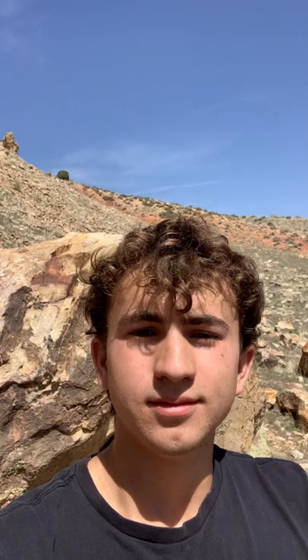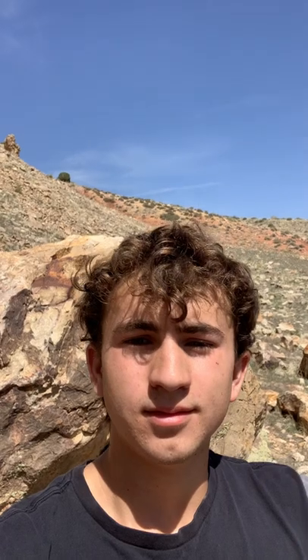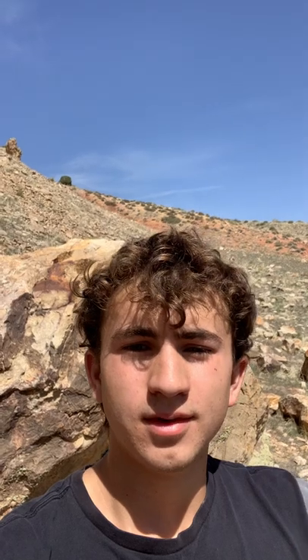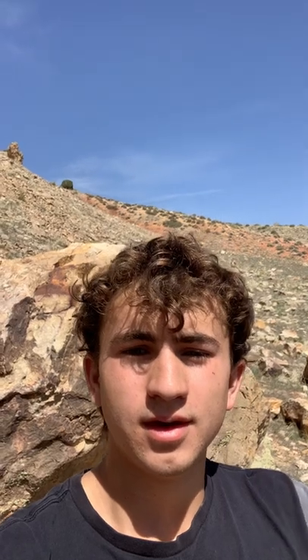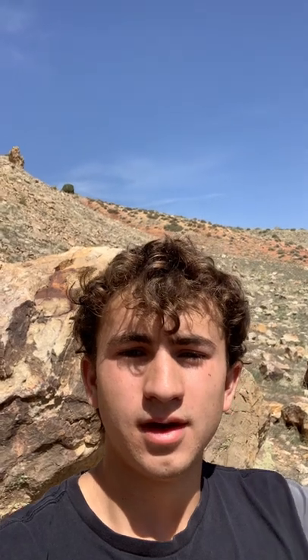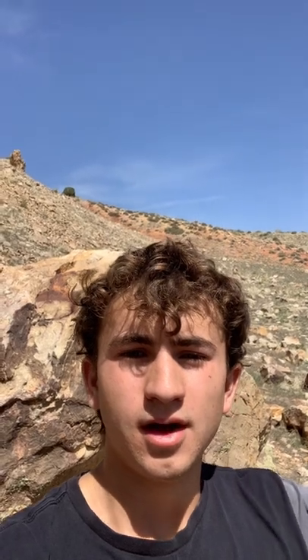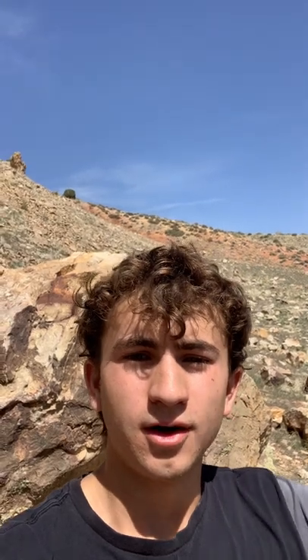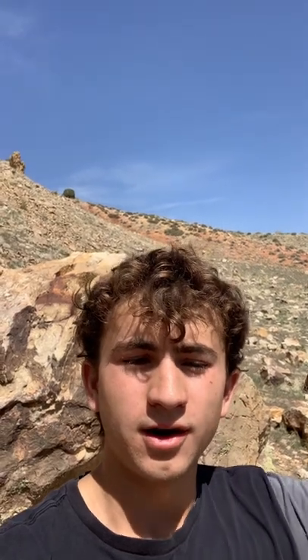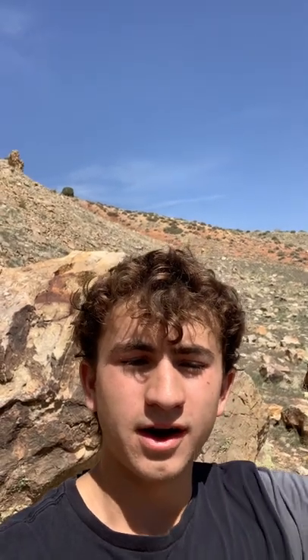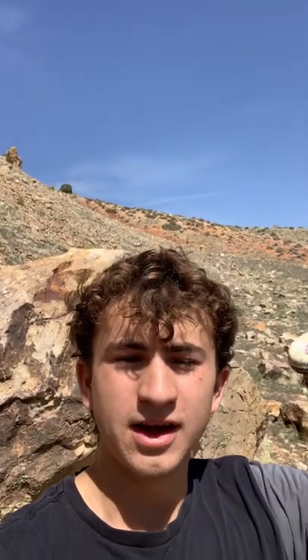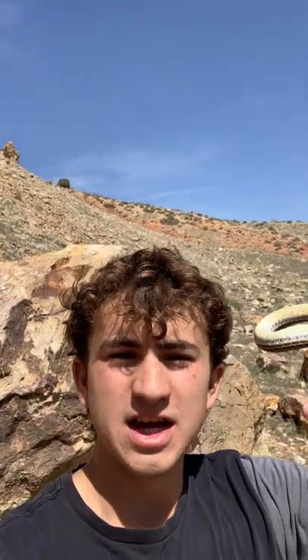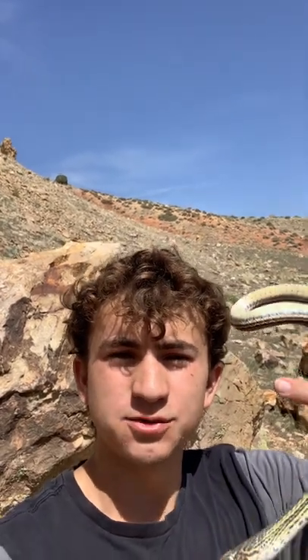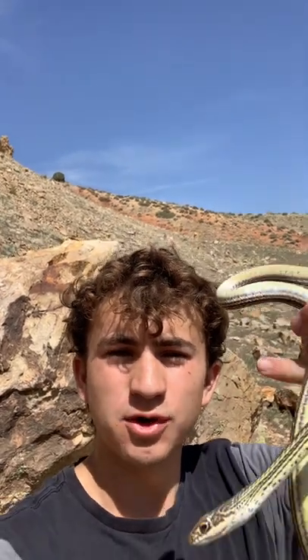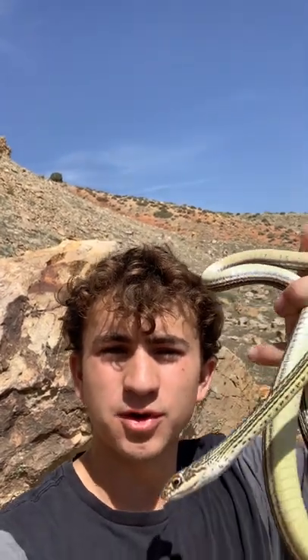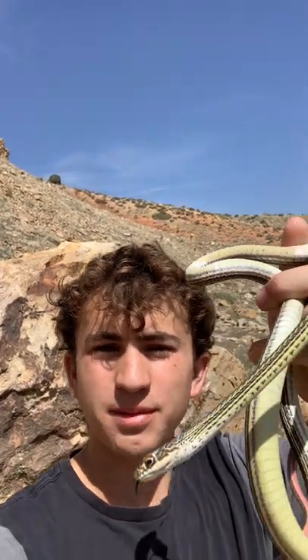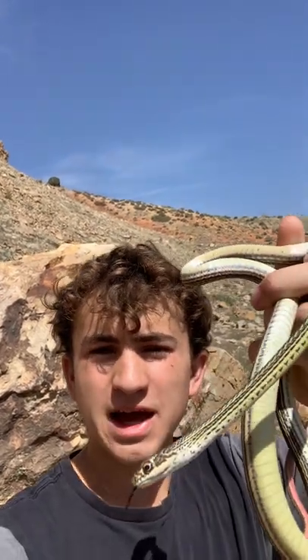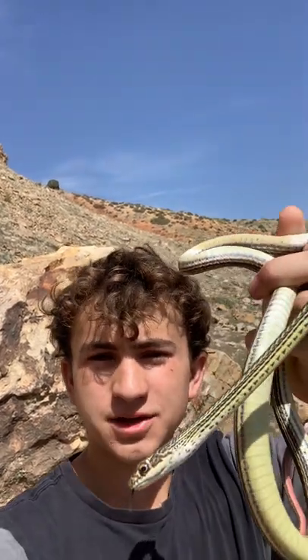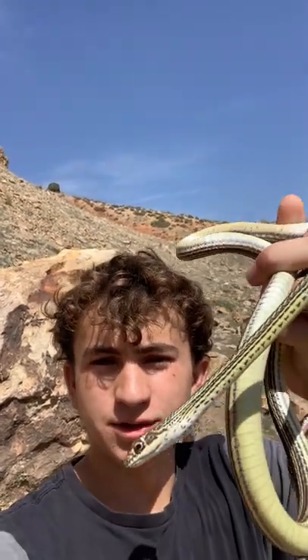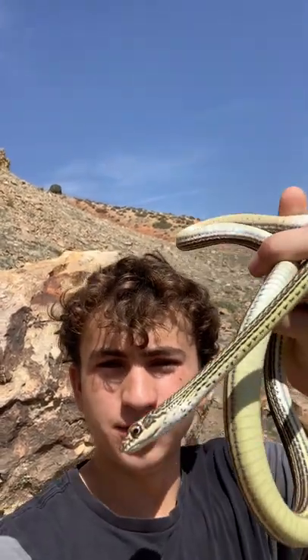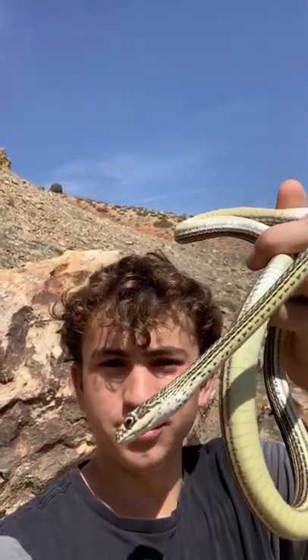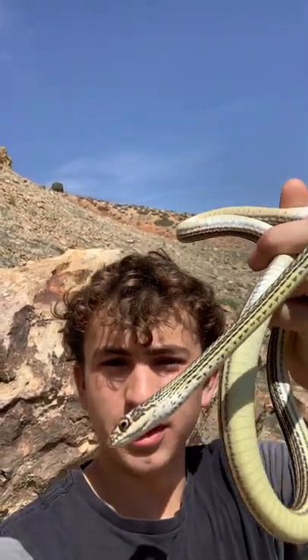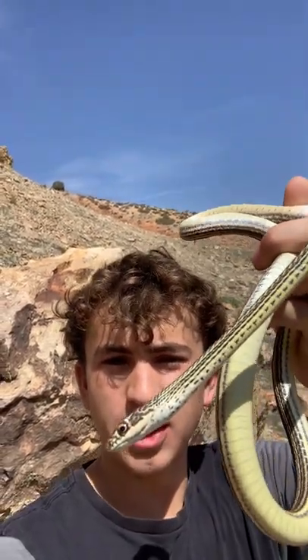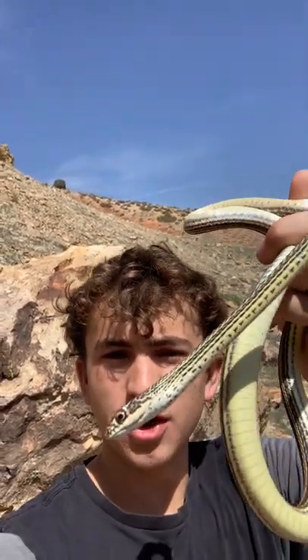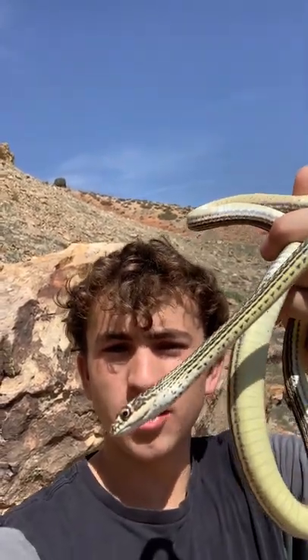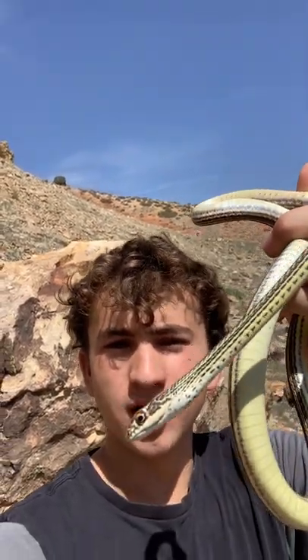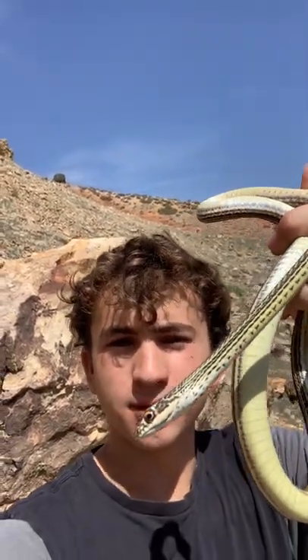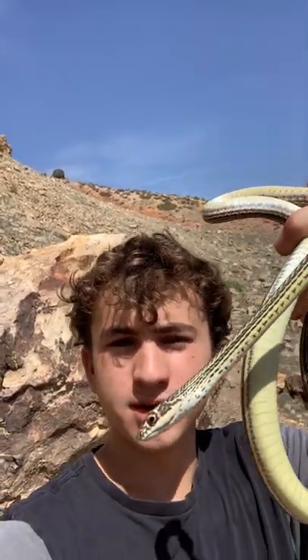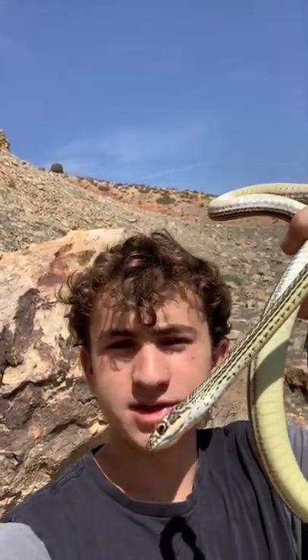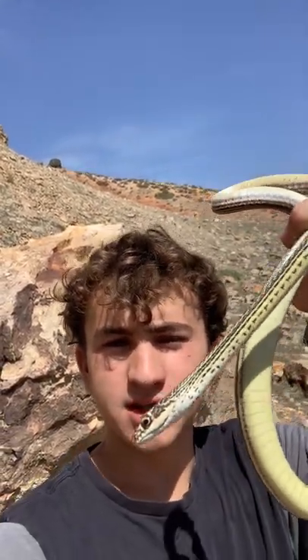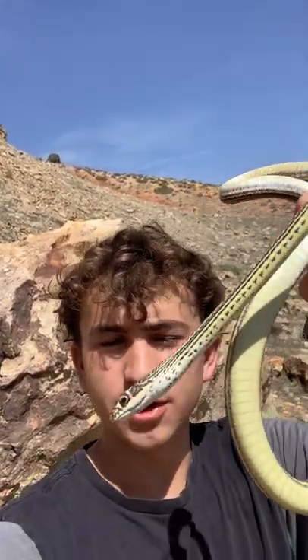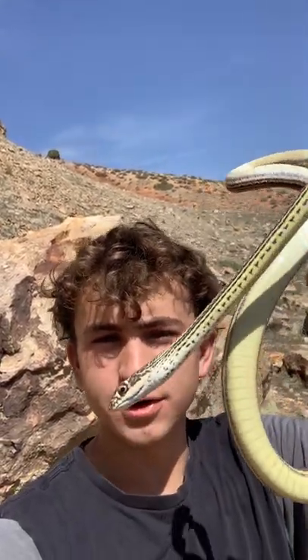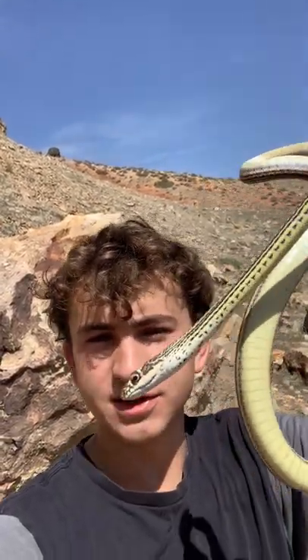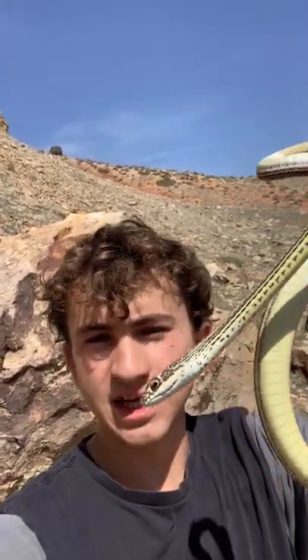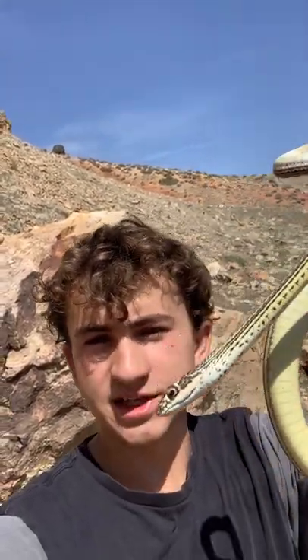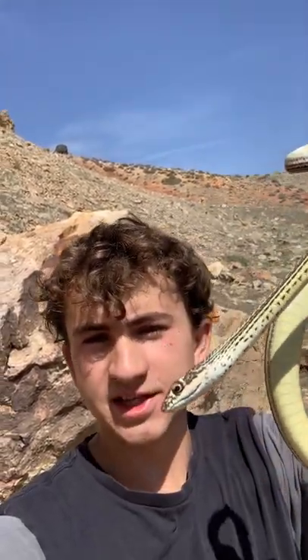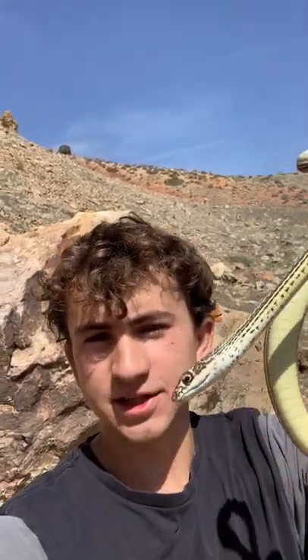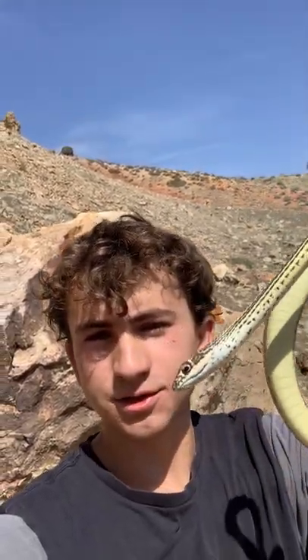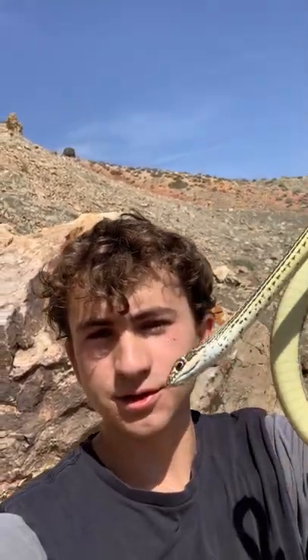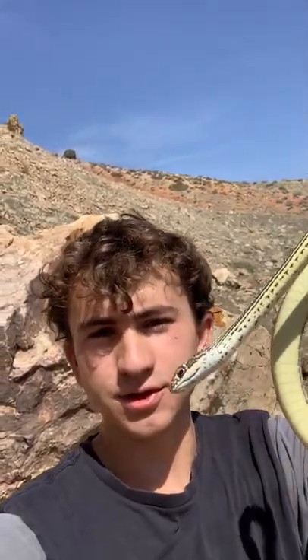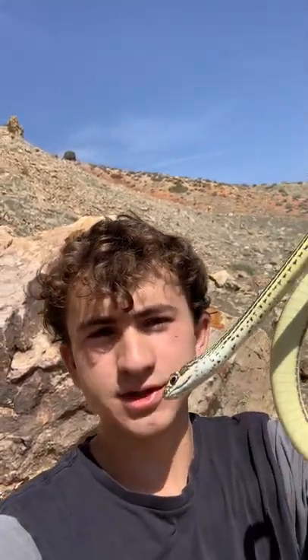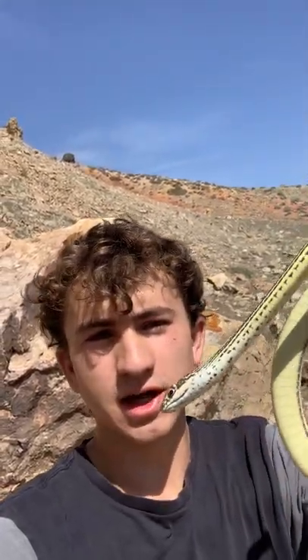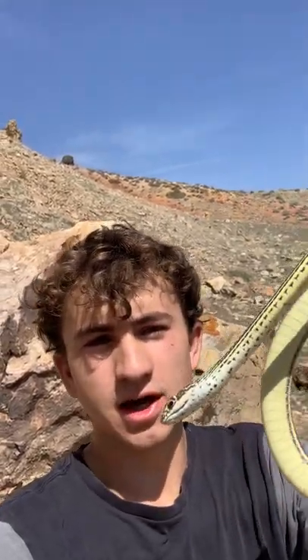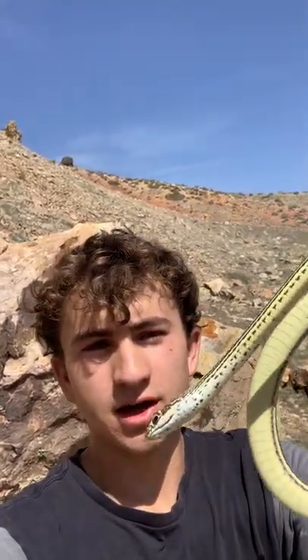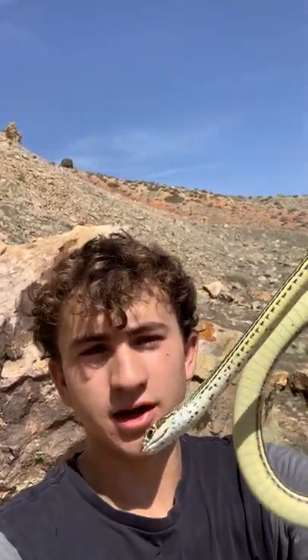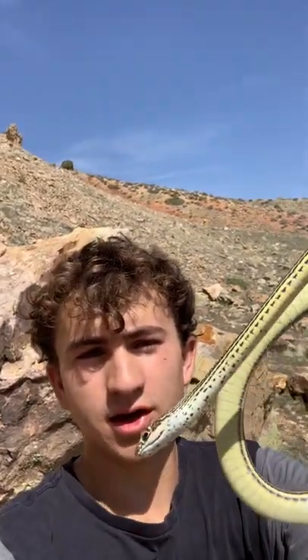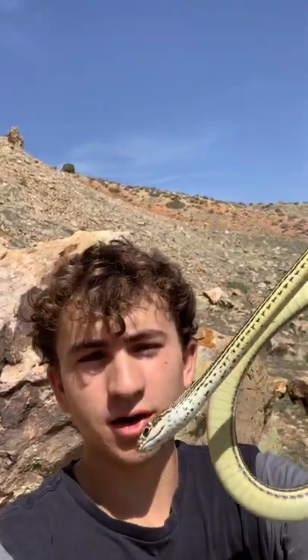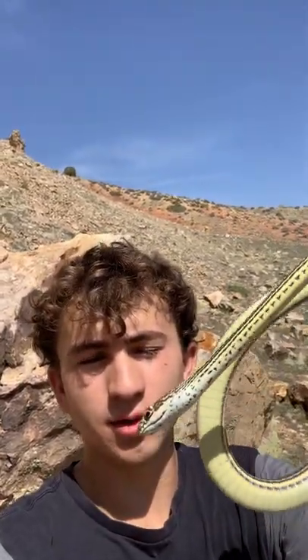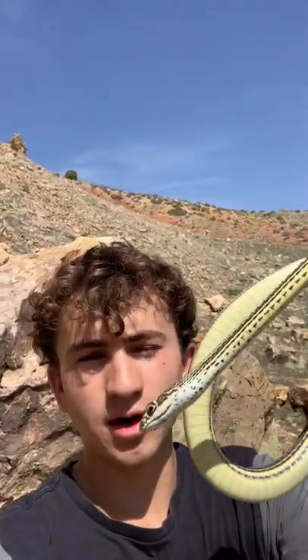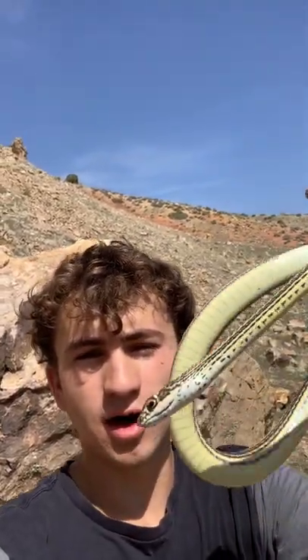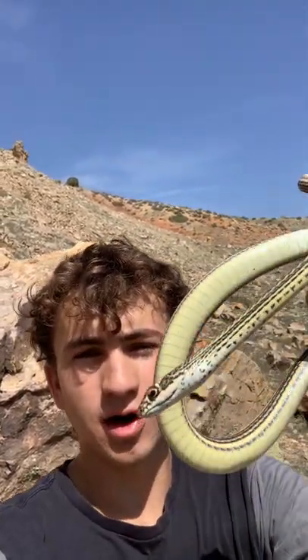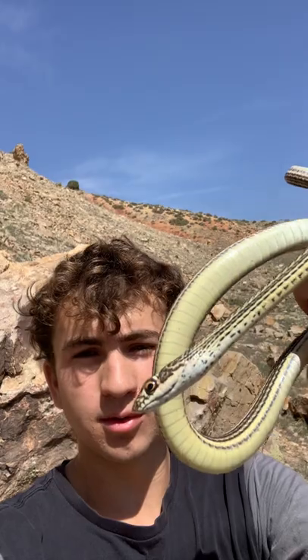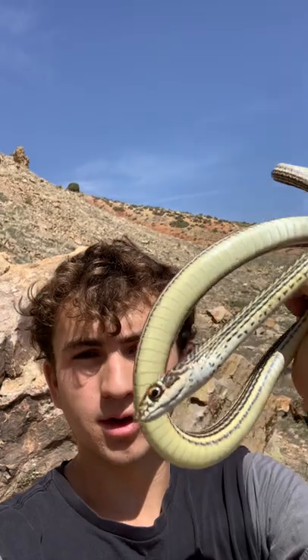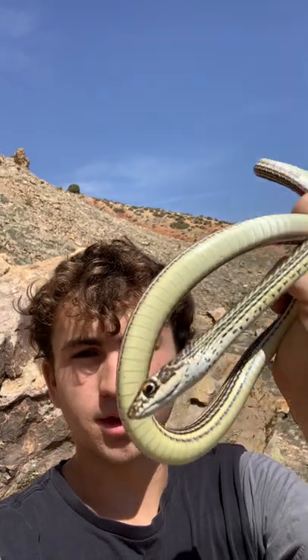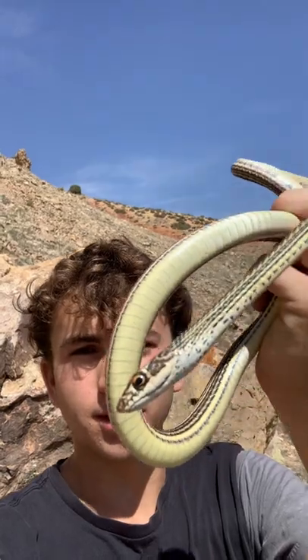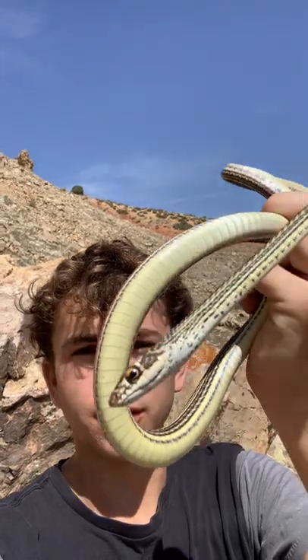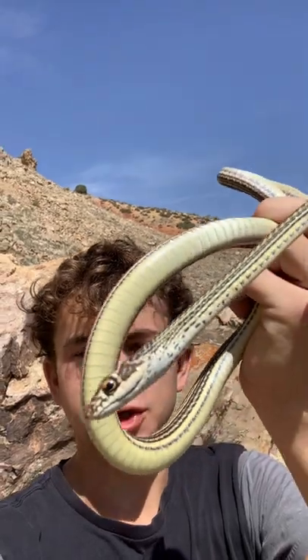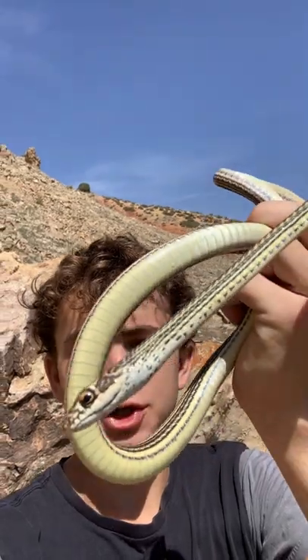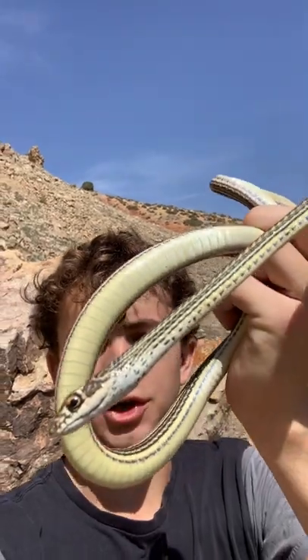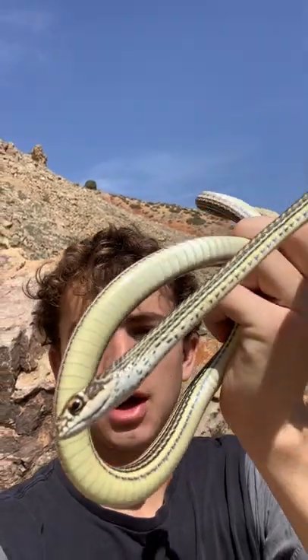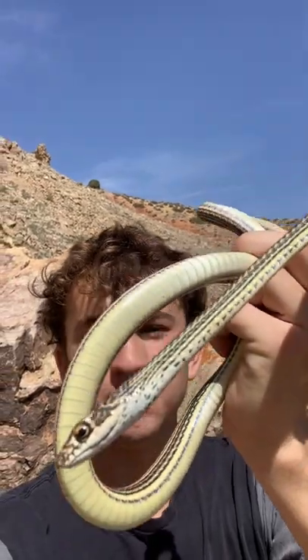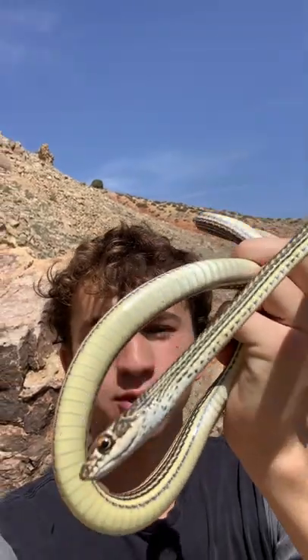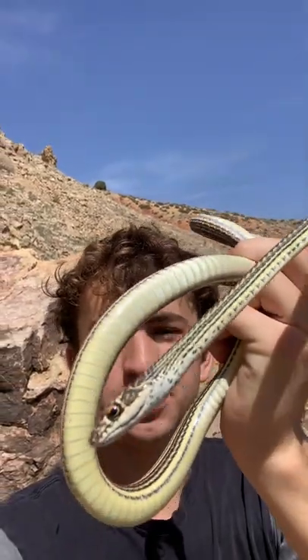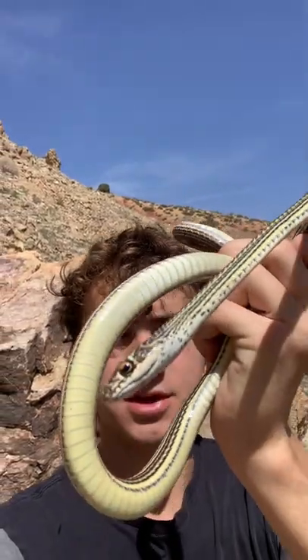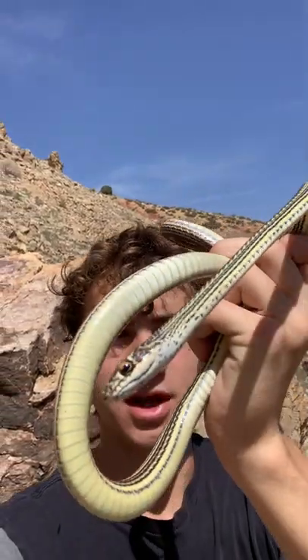Welcome back to a new video. I'm in southern/central Utah, and here we are with the striped whip snake.